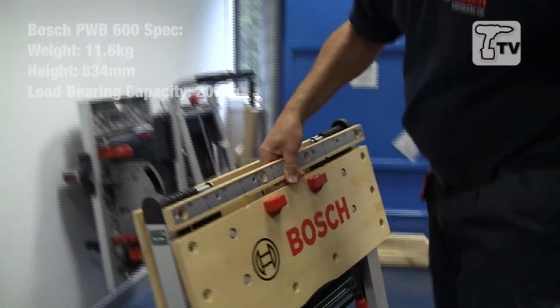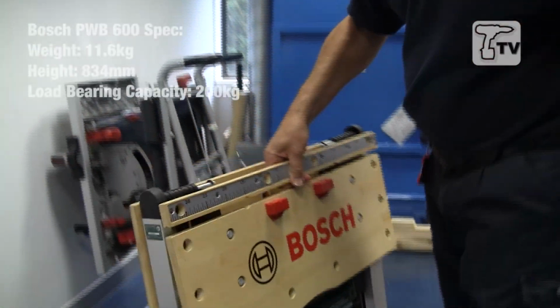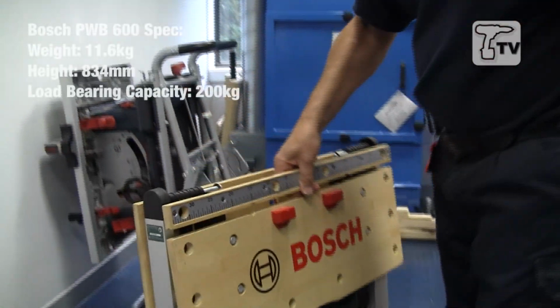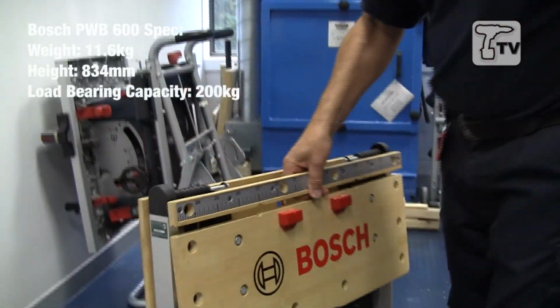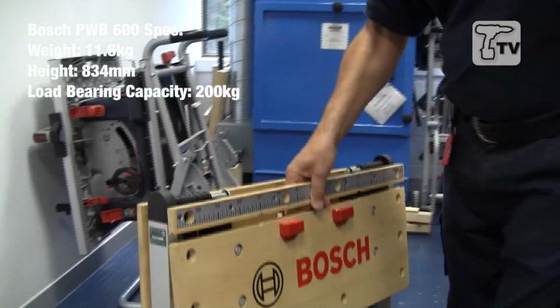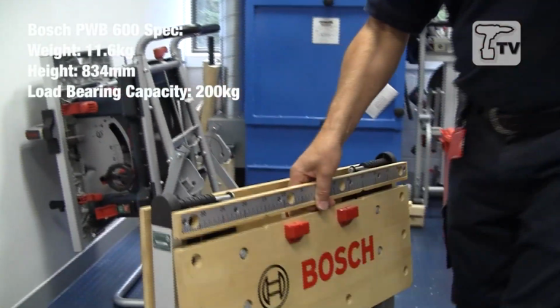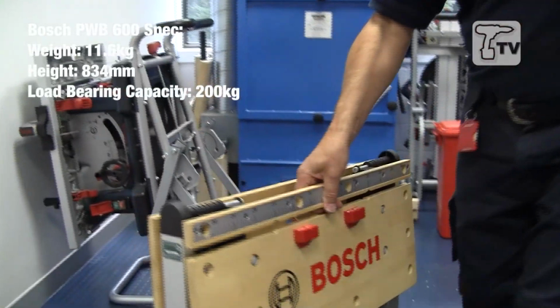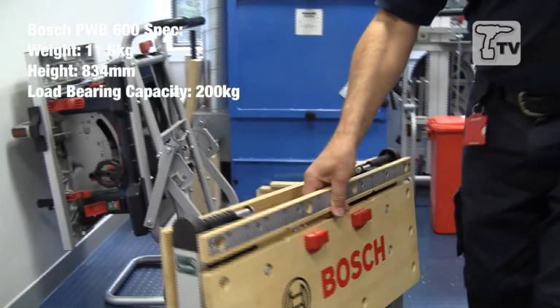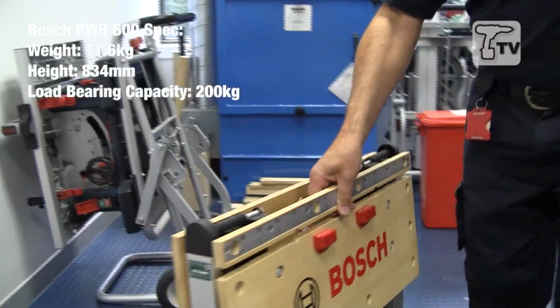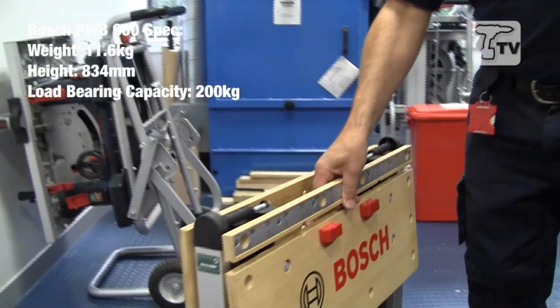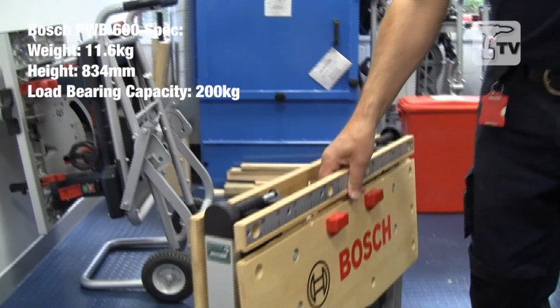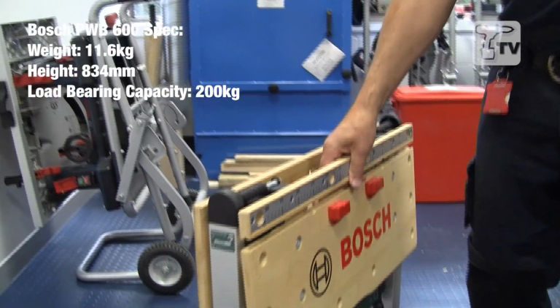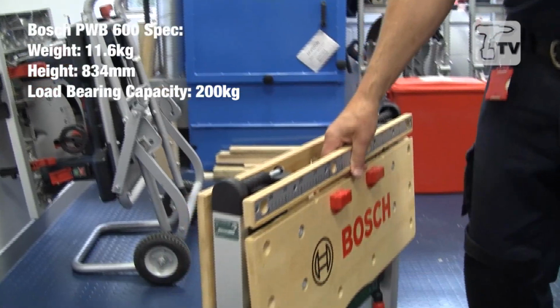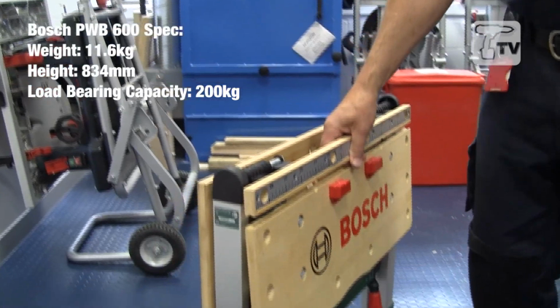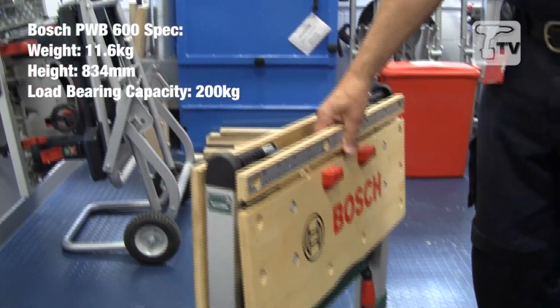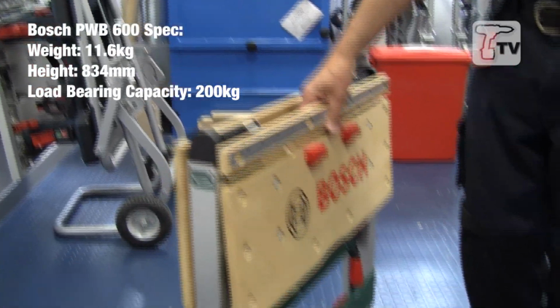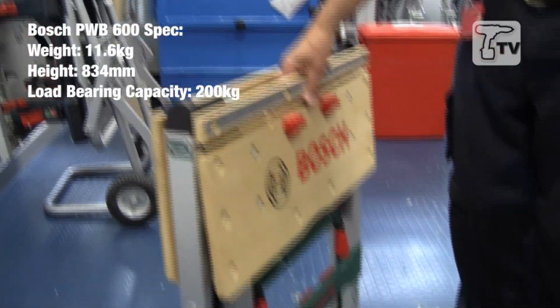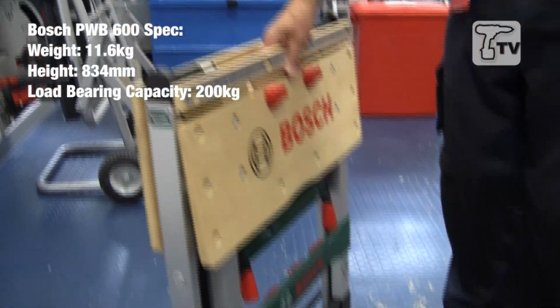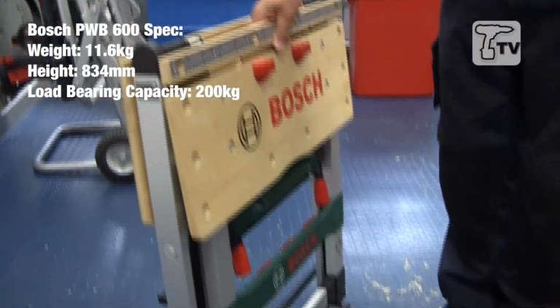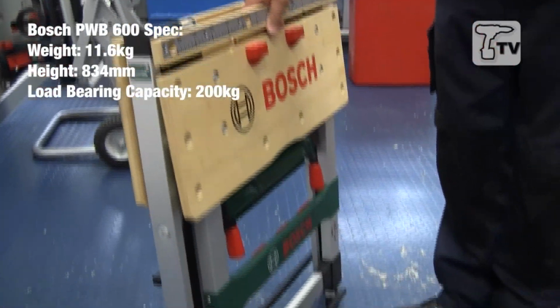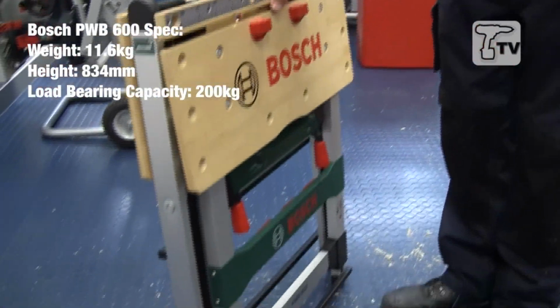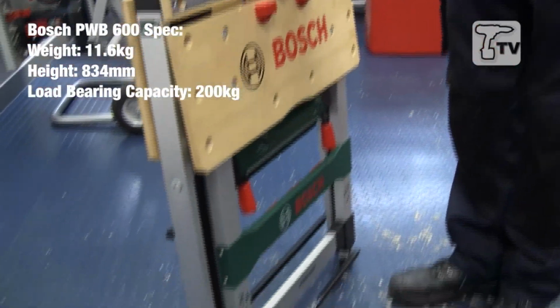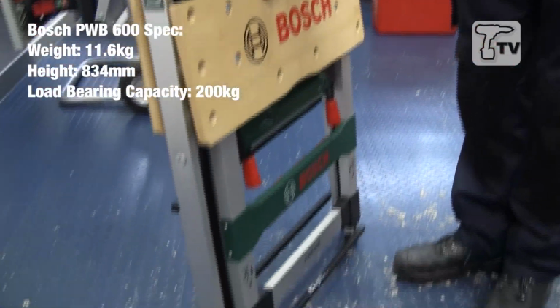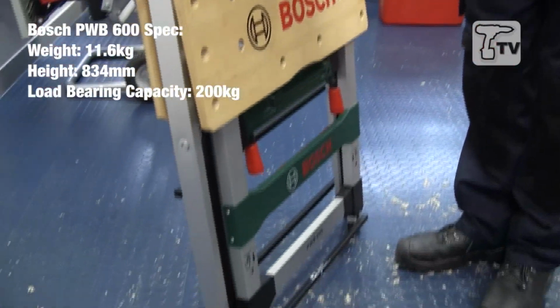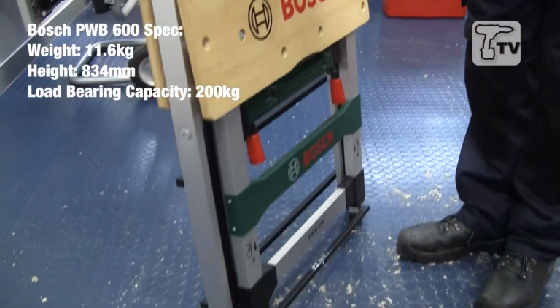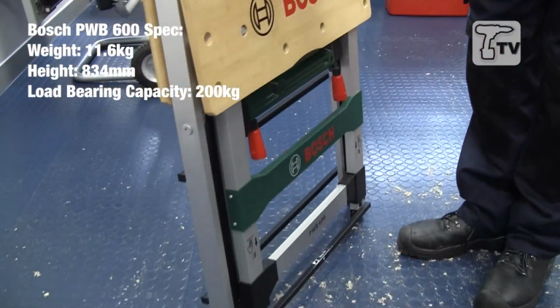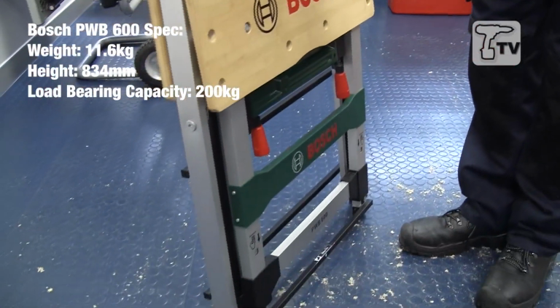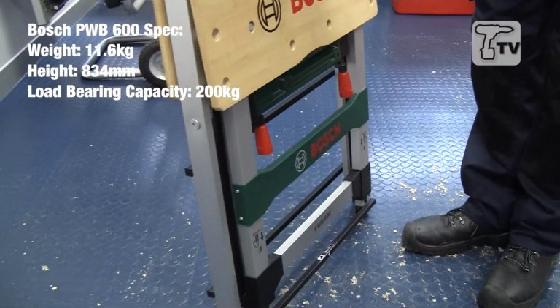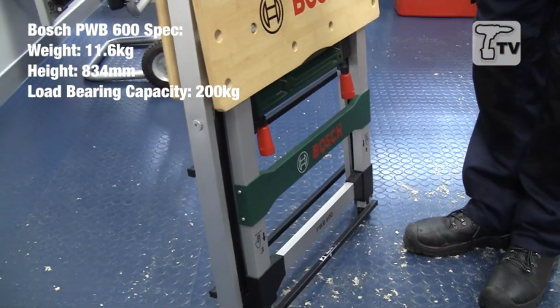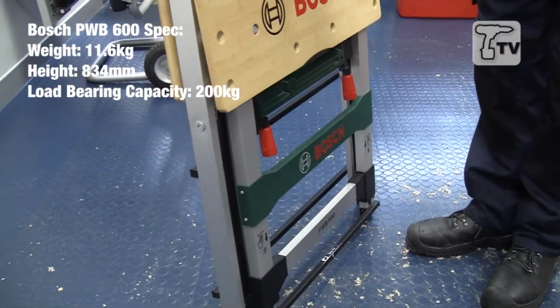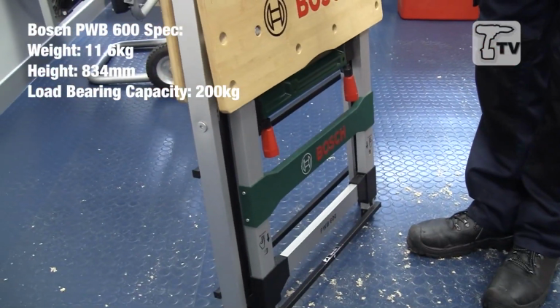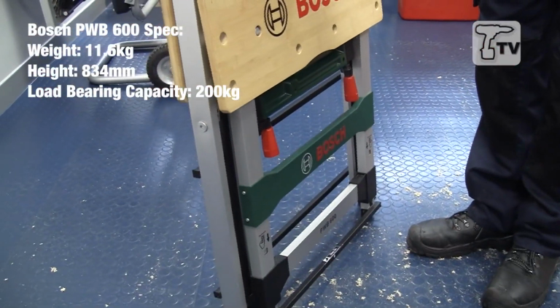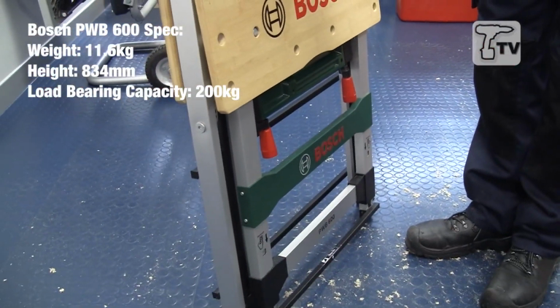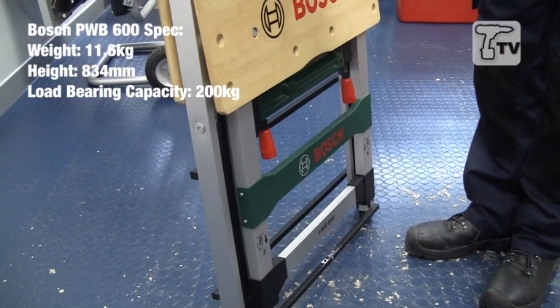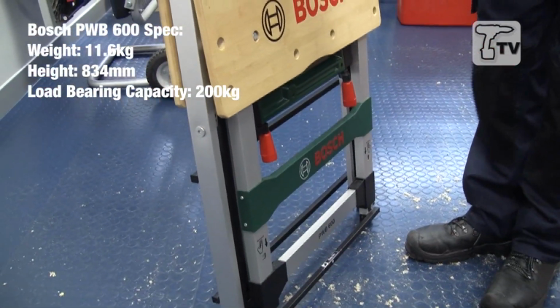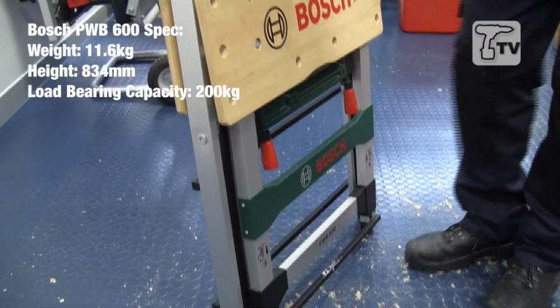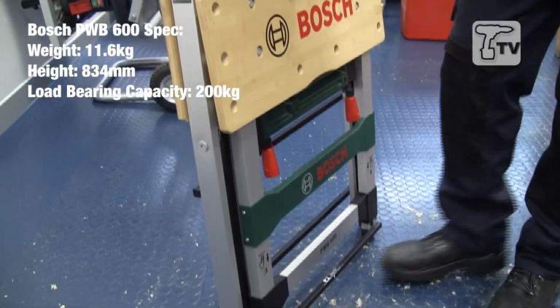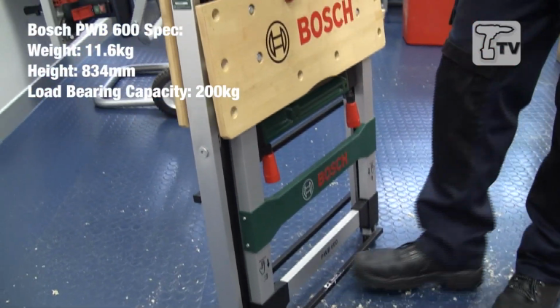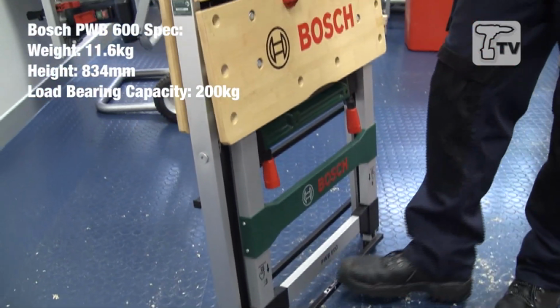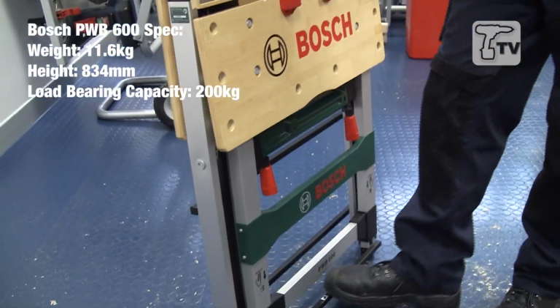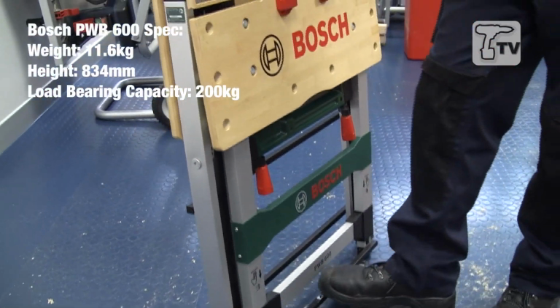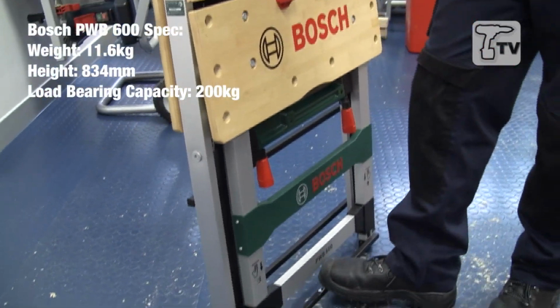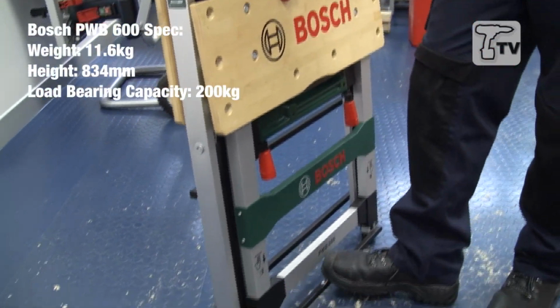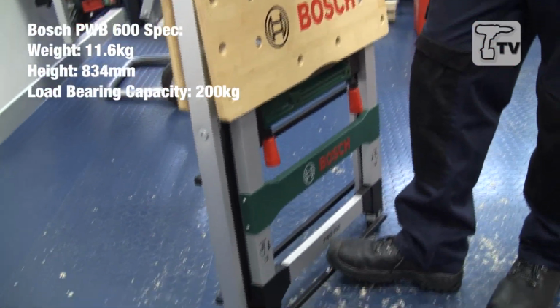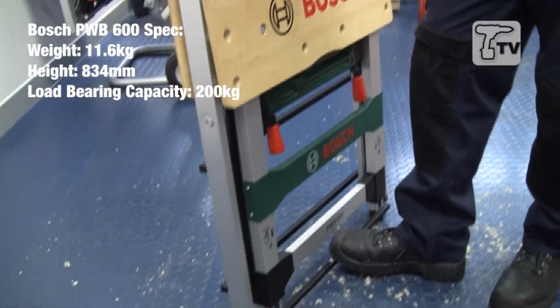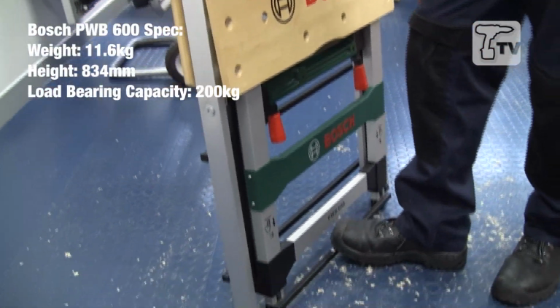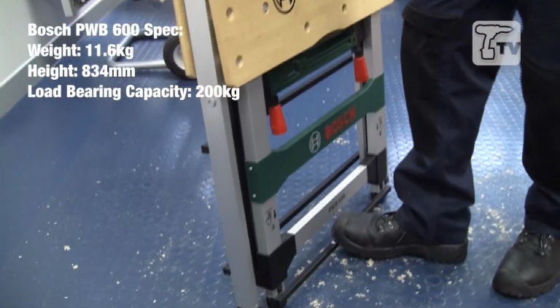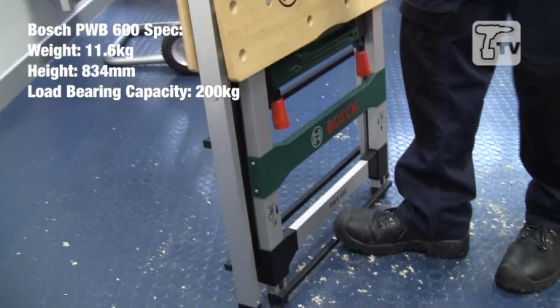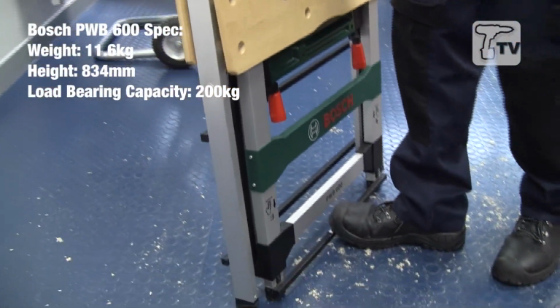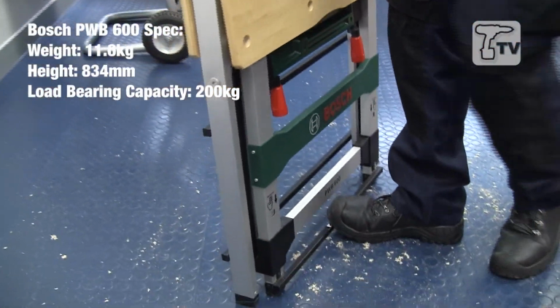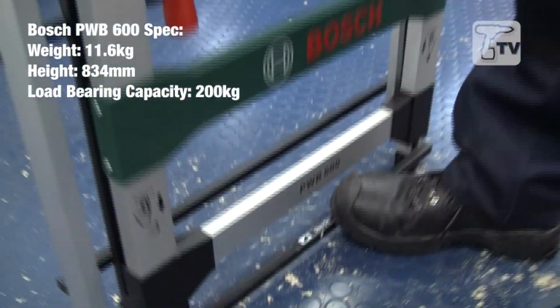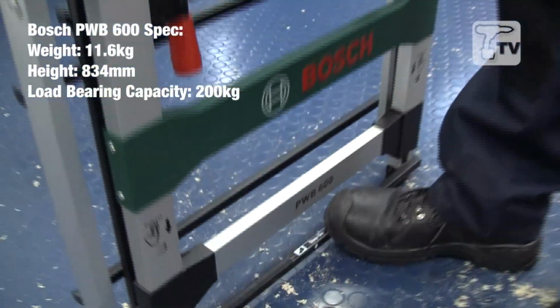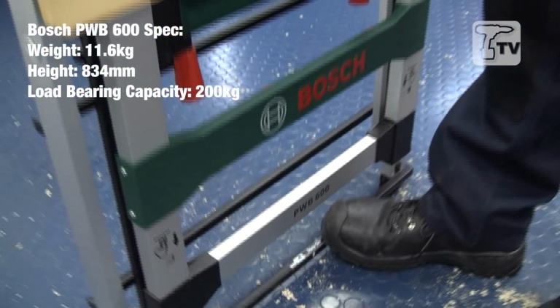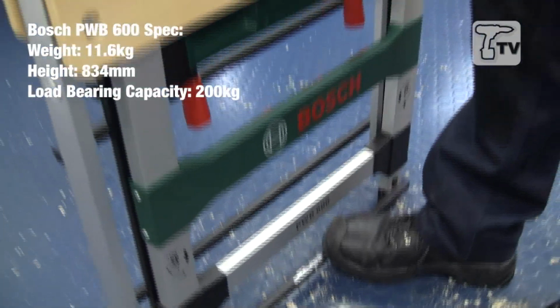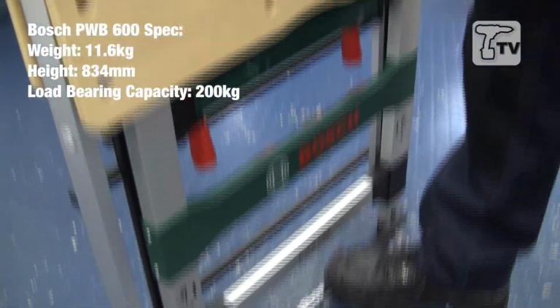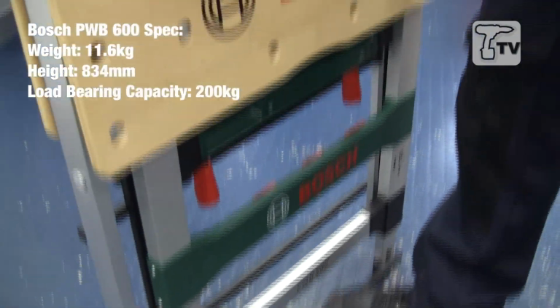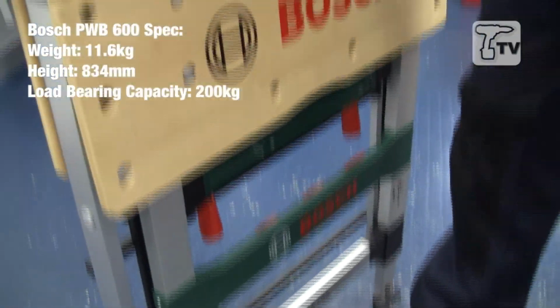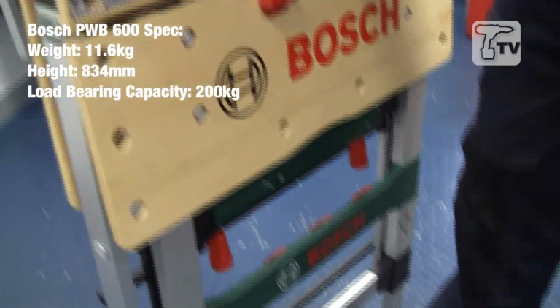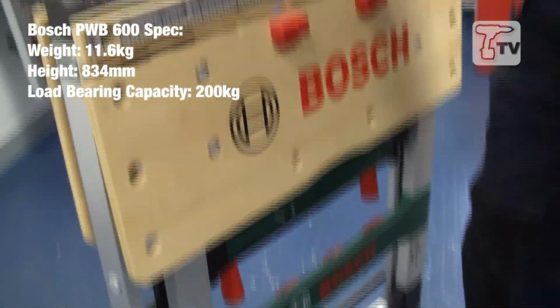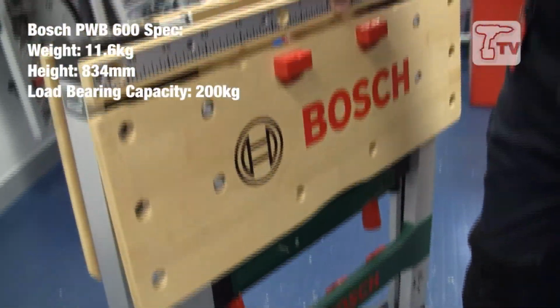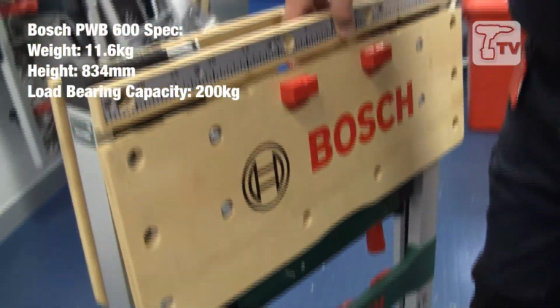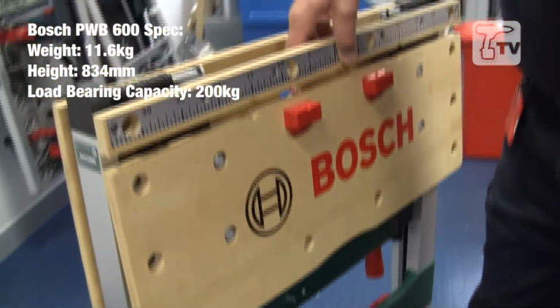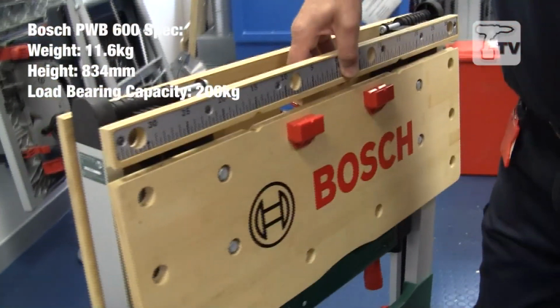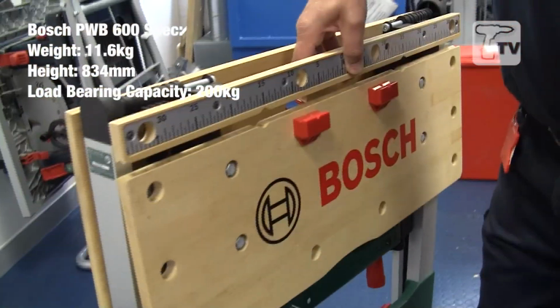To unfold this — that's normally a bit of a job on some products out there — you simply put your foot on this little bar and lift it up until it clicks.